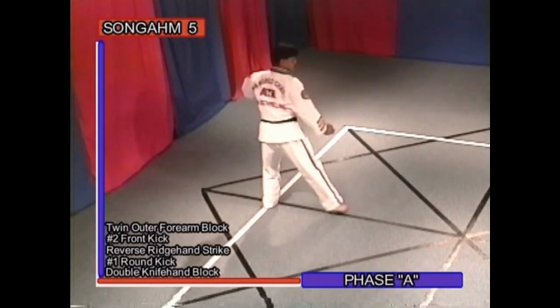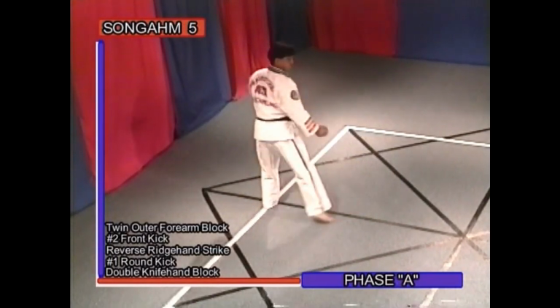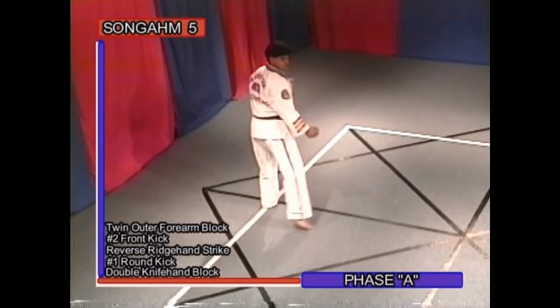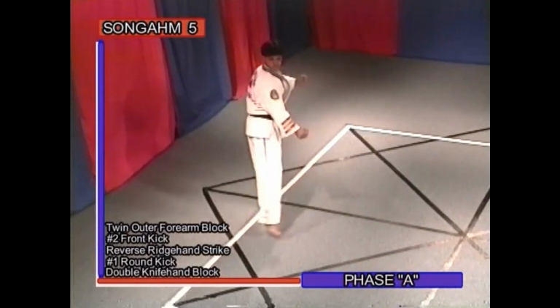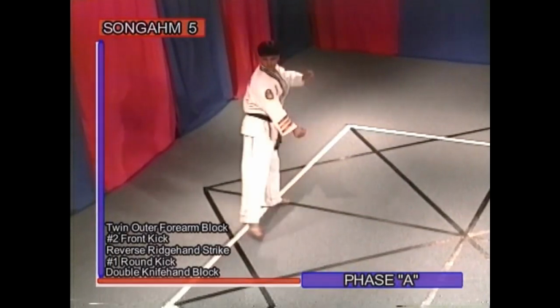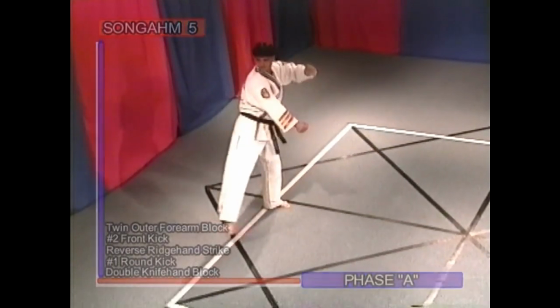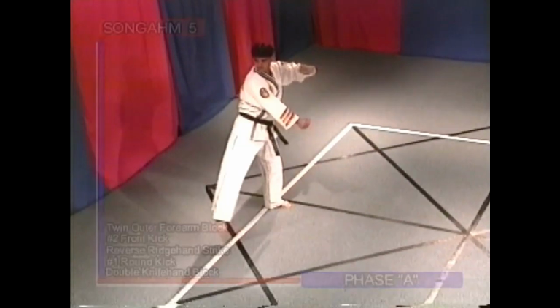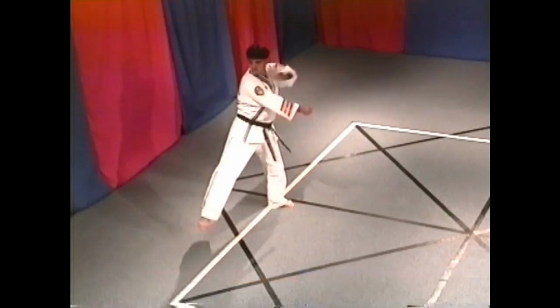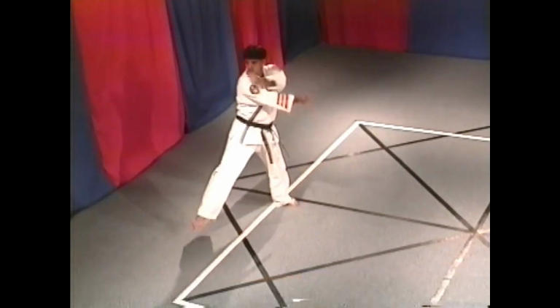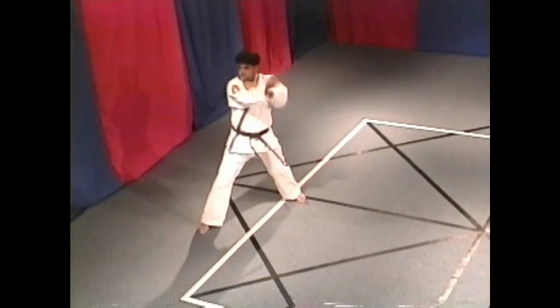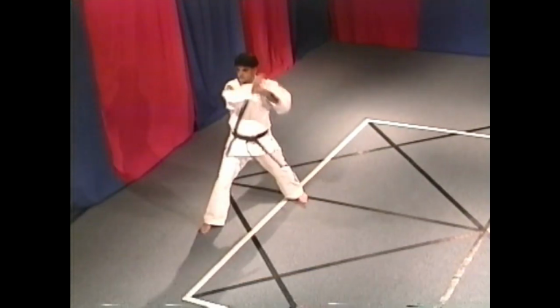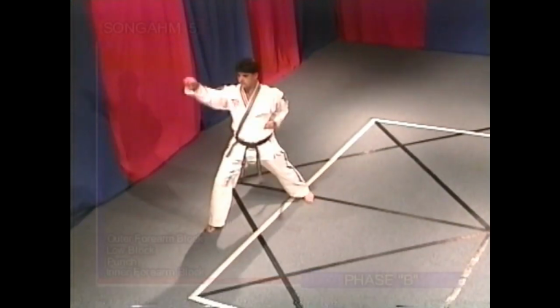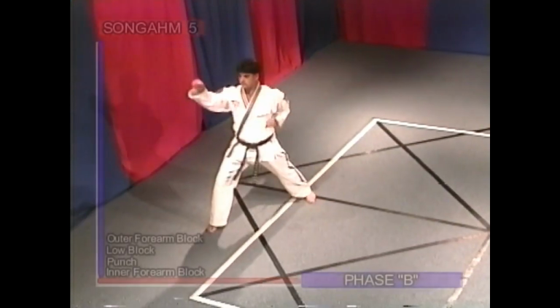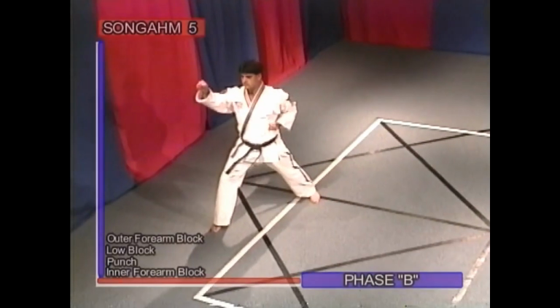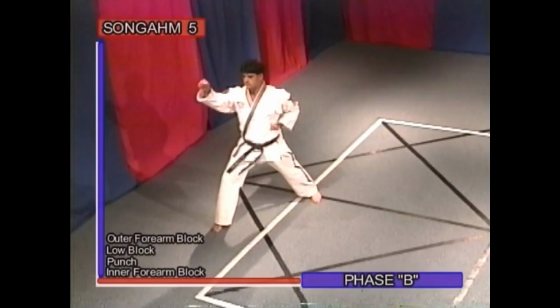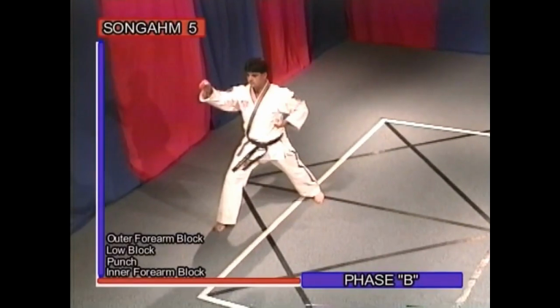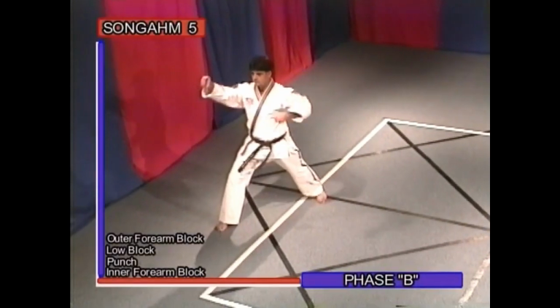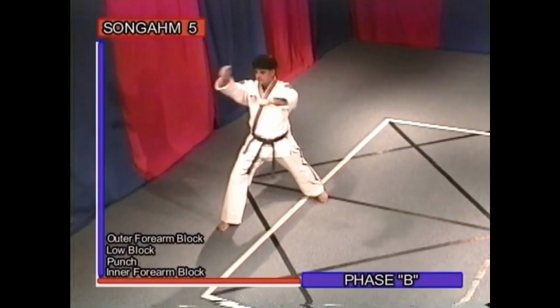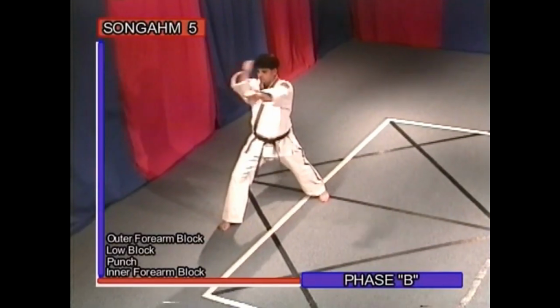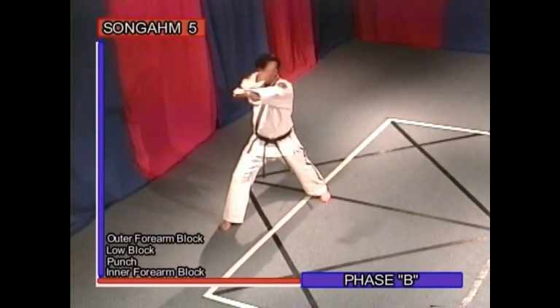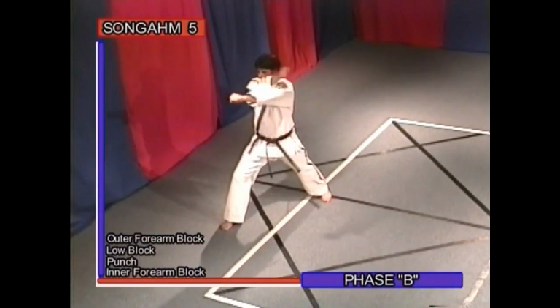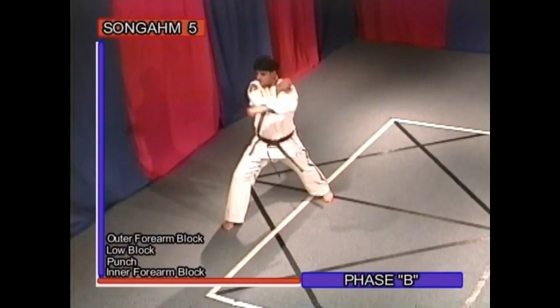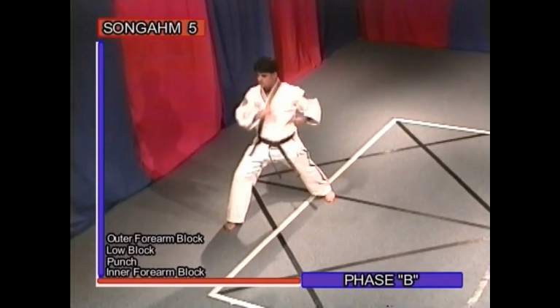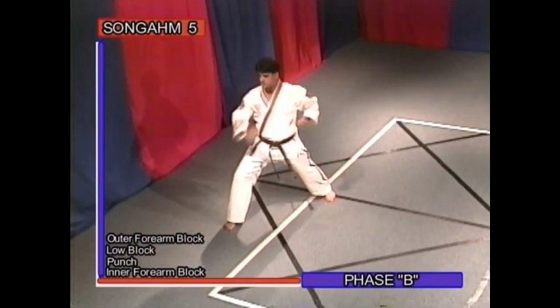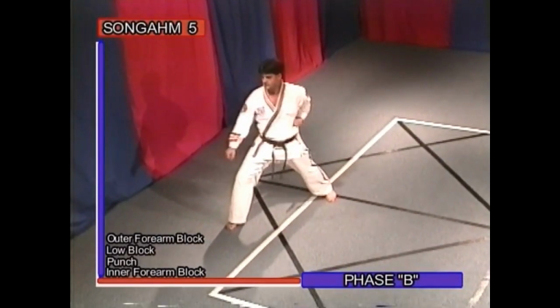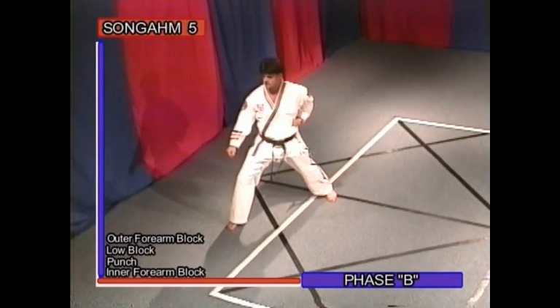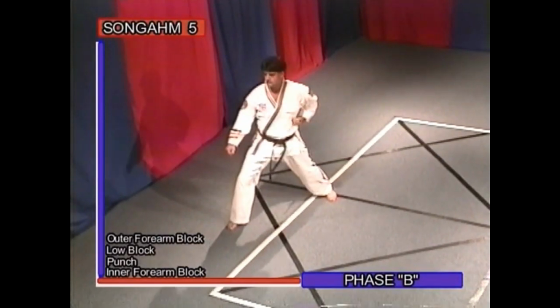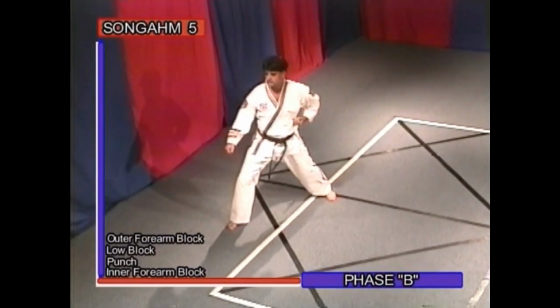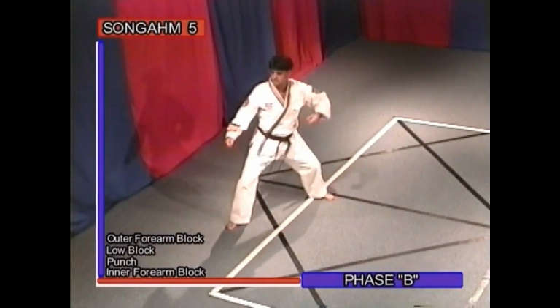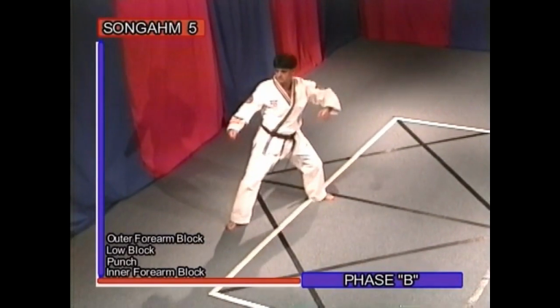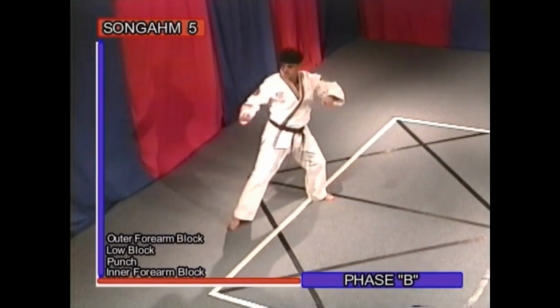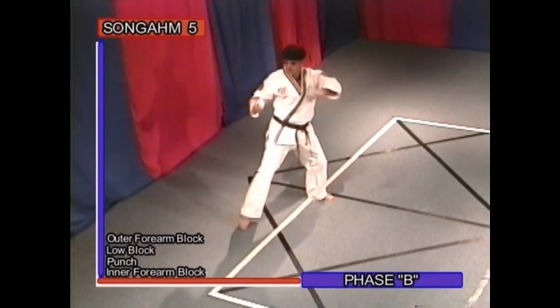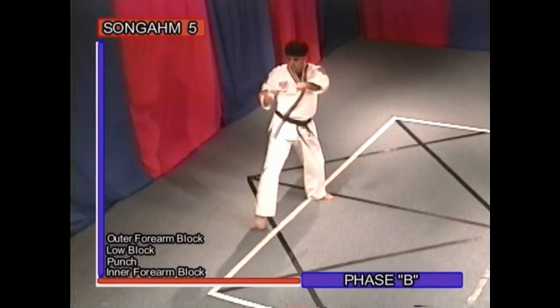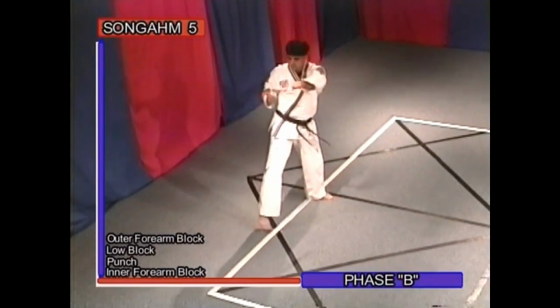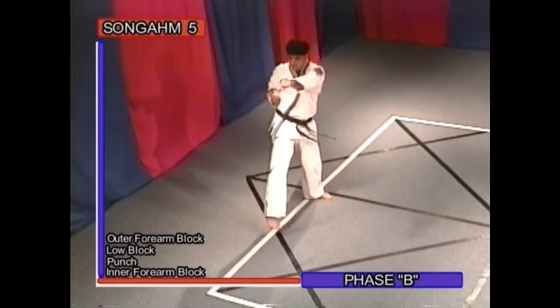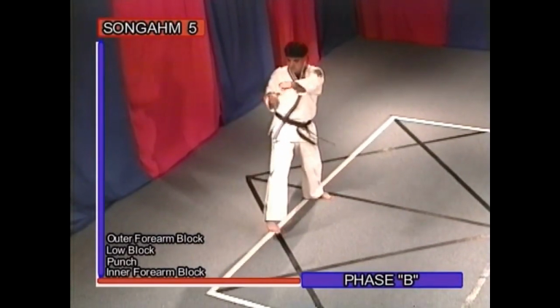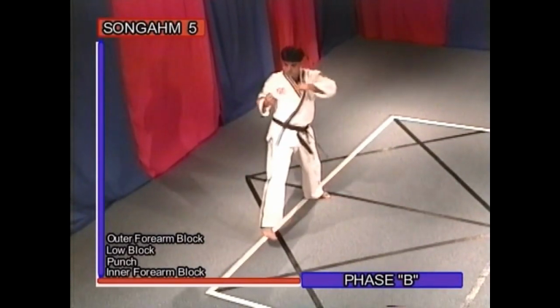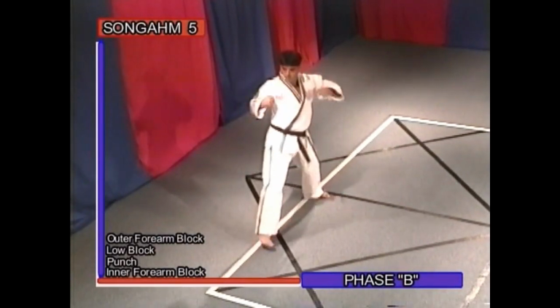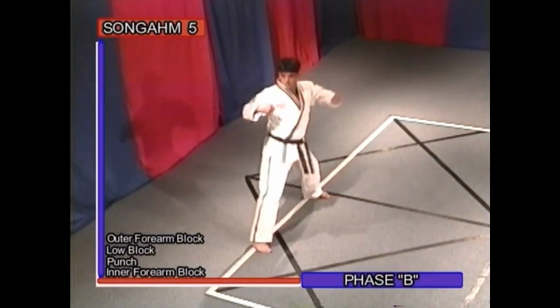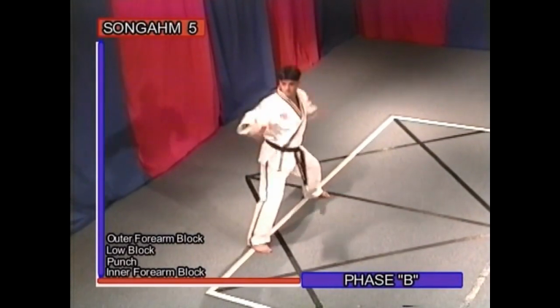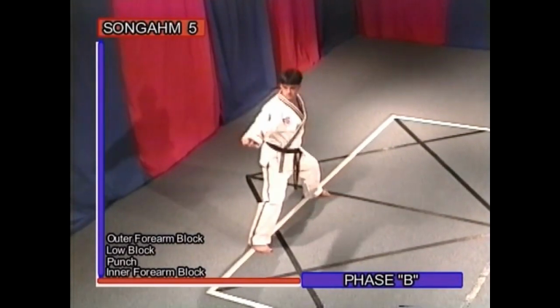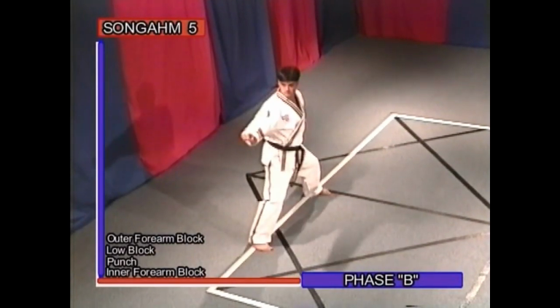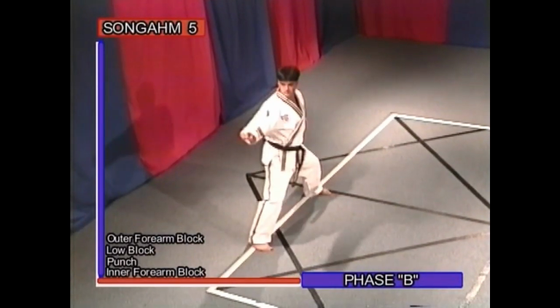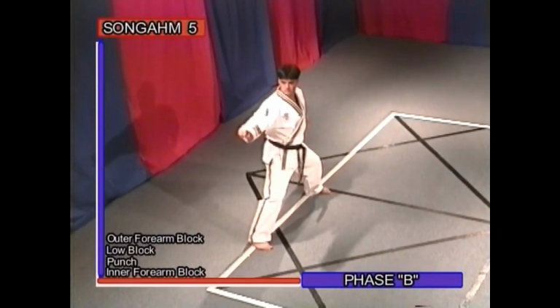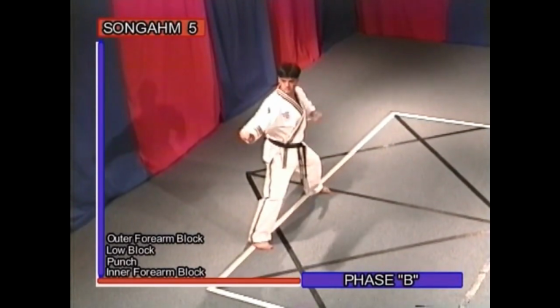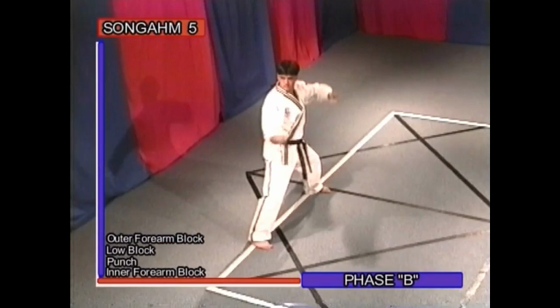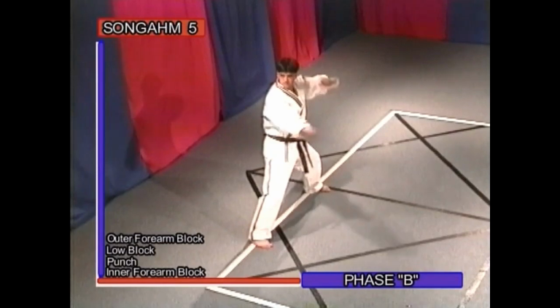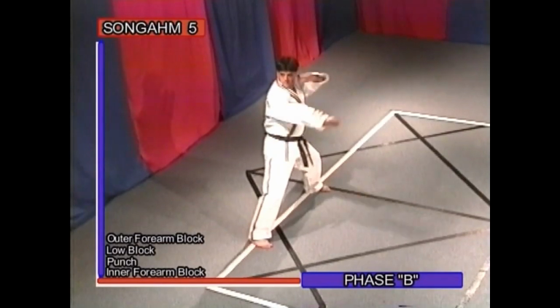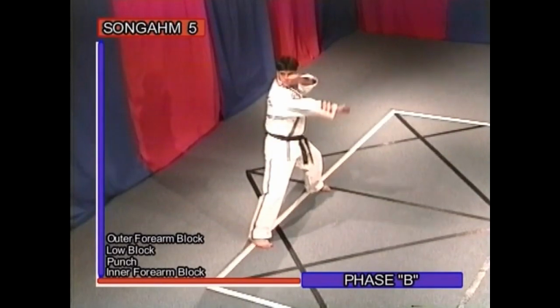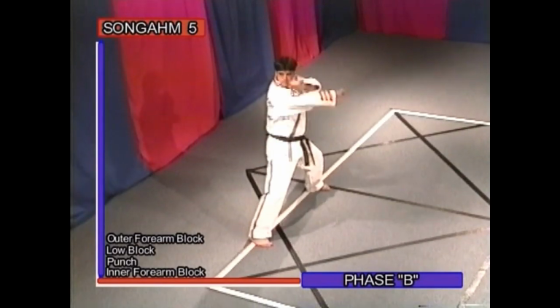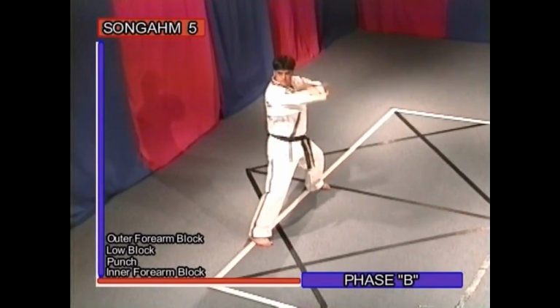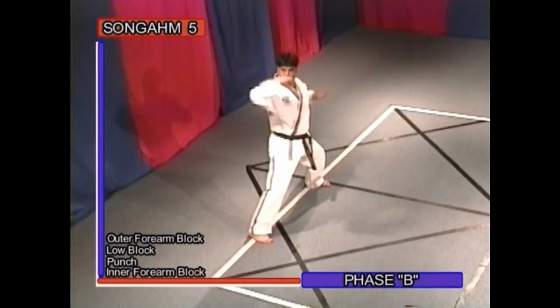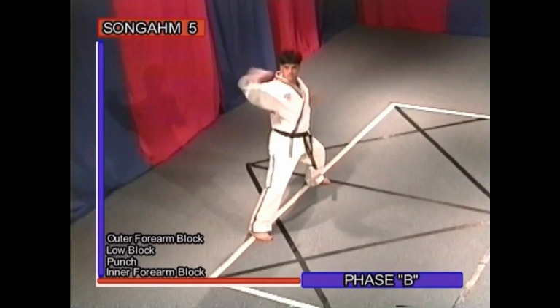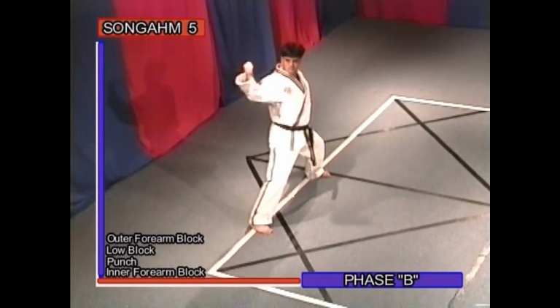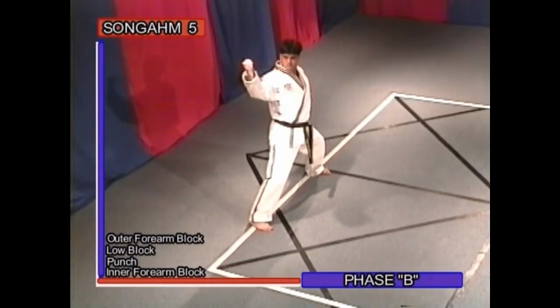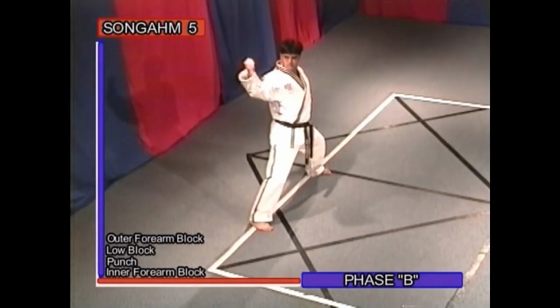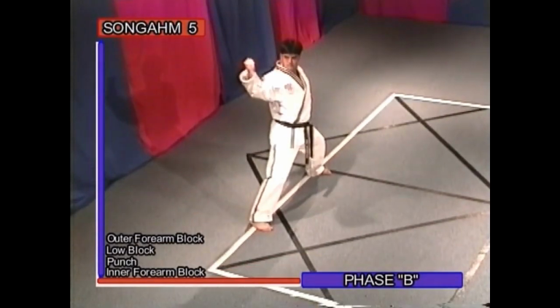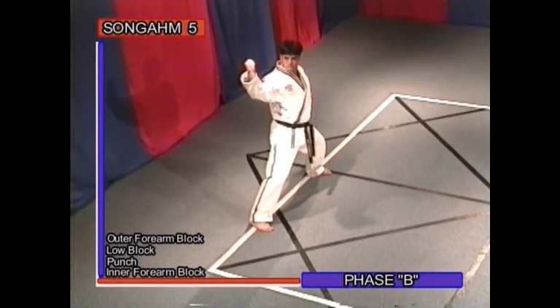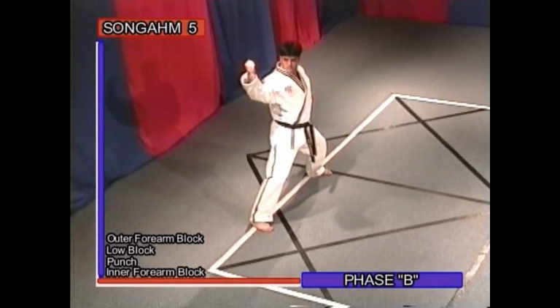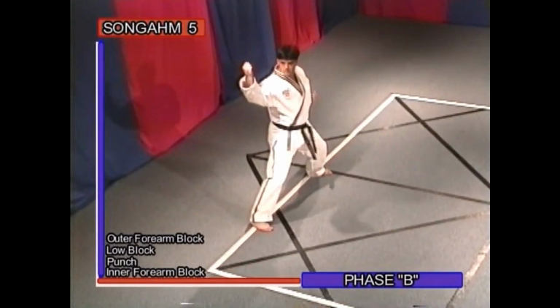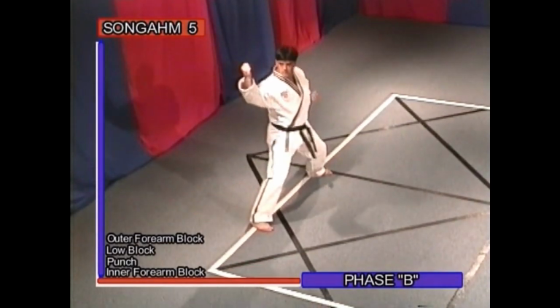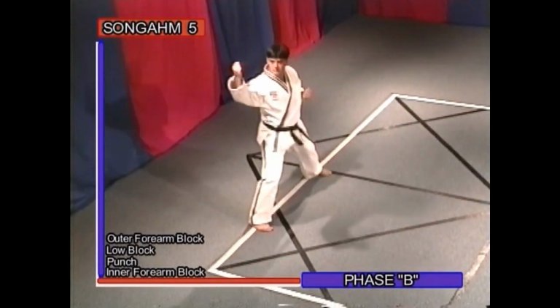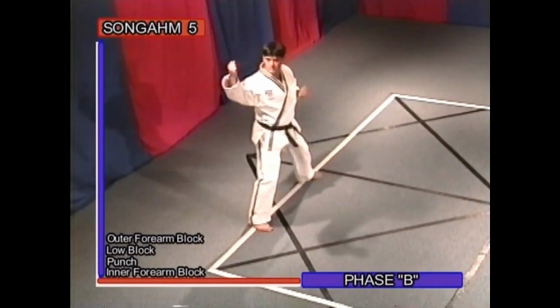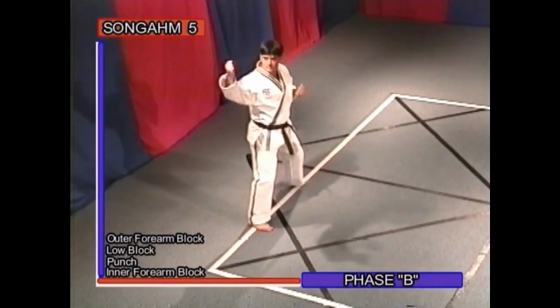Phase B: outer forearm block, low block, punch, inner forearm block.